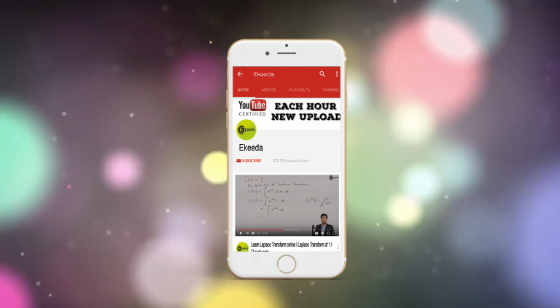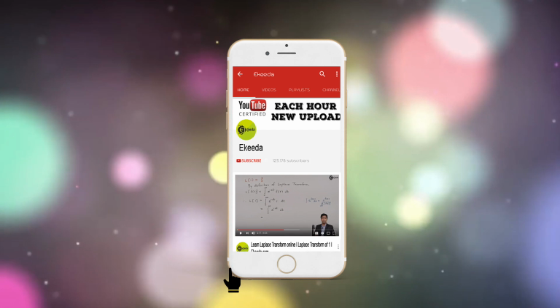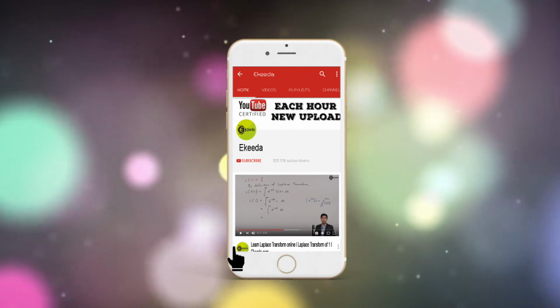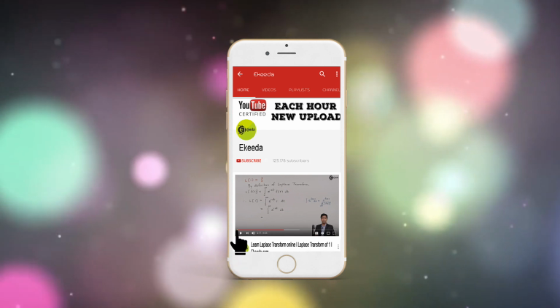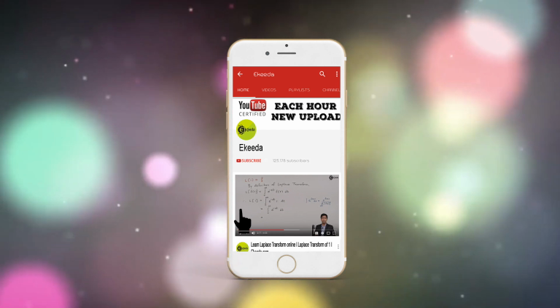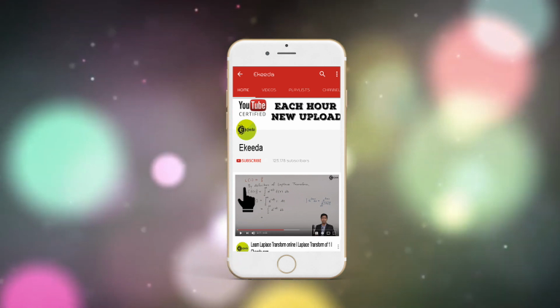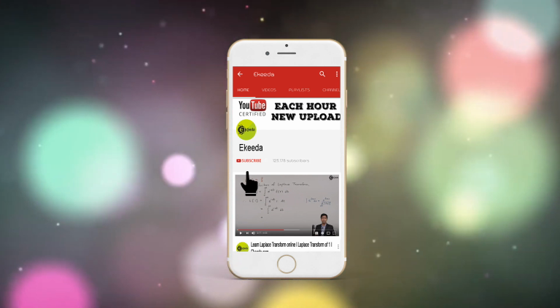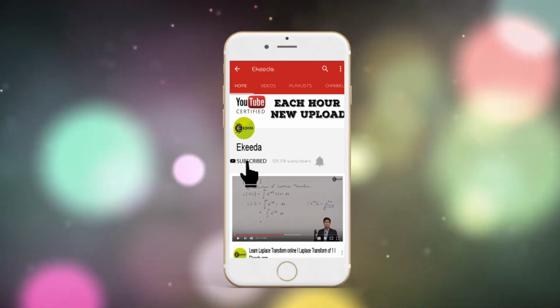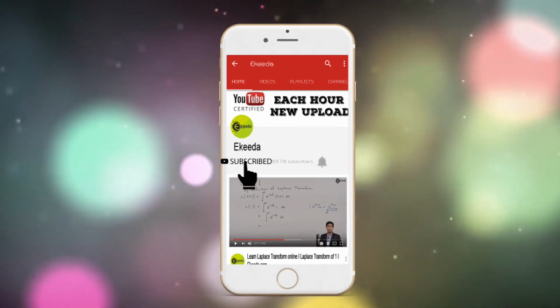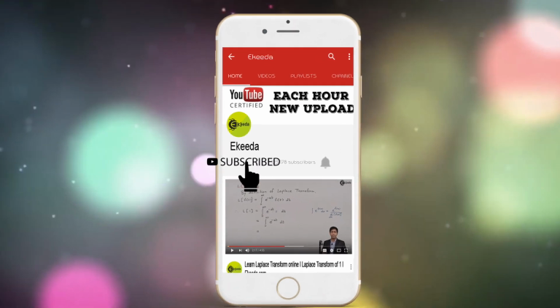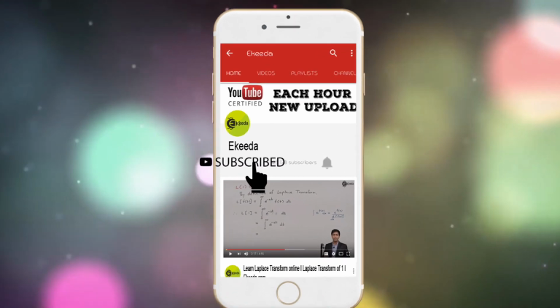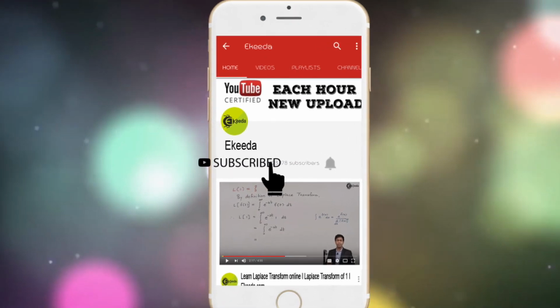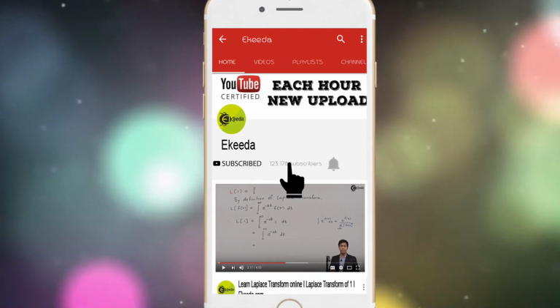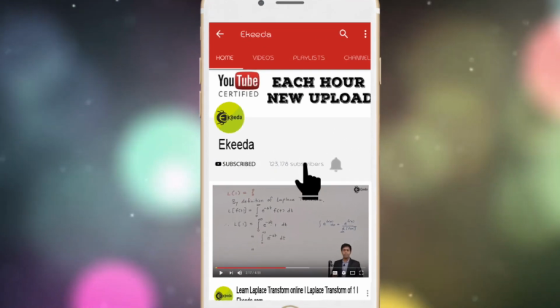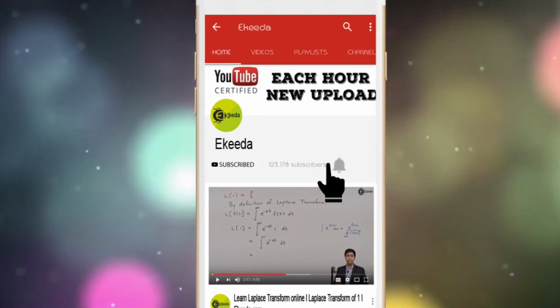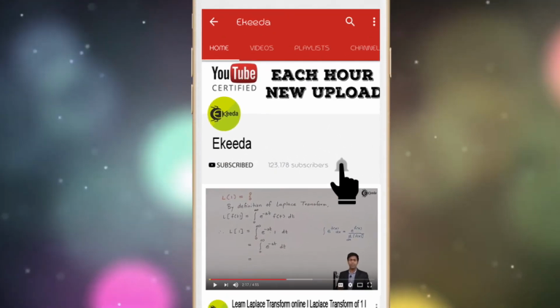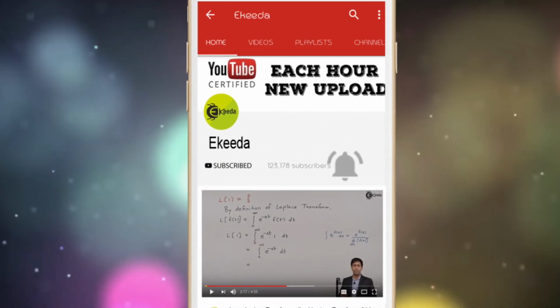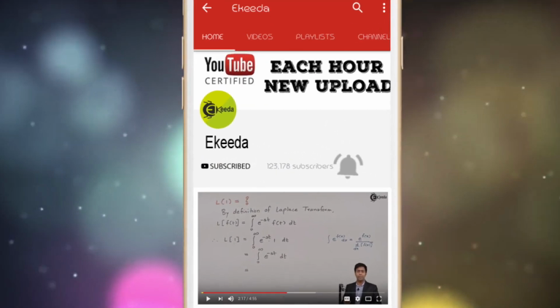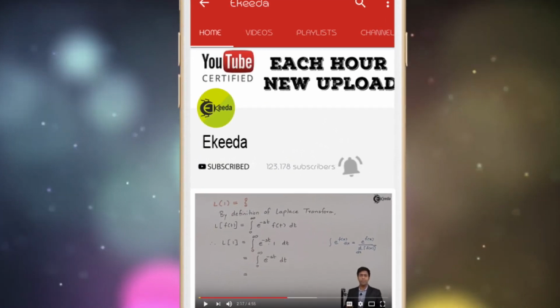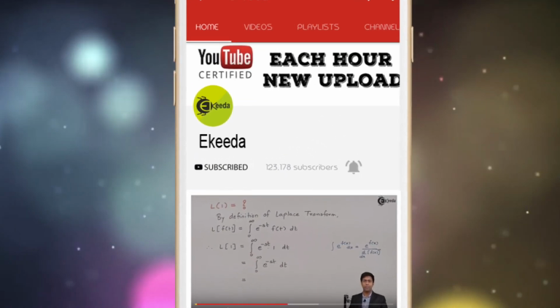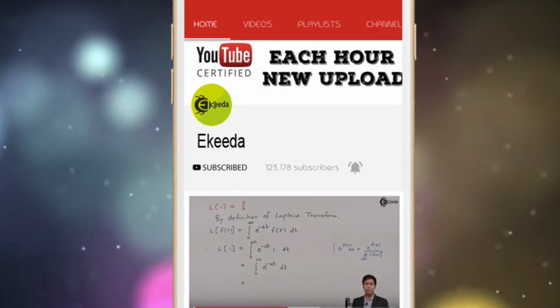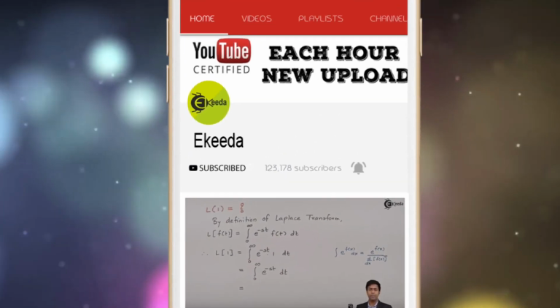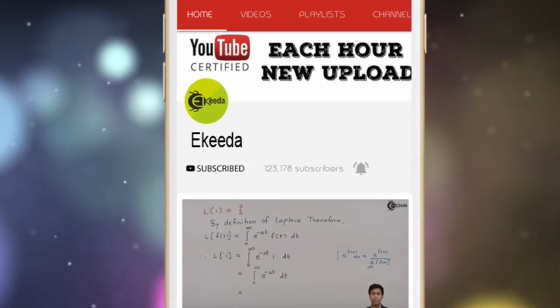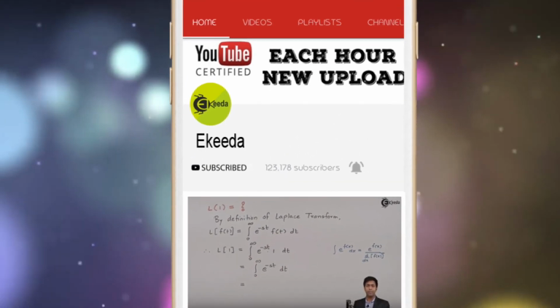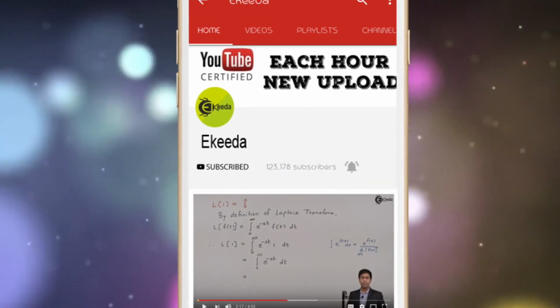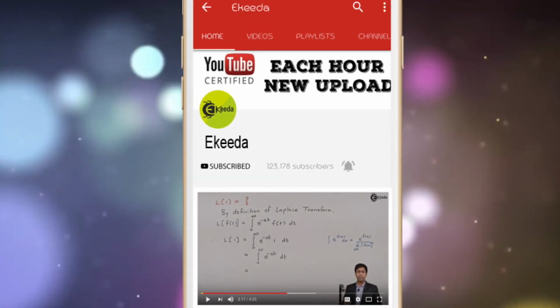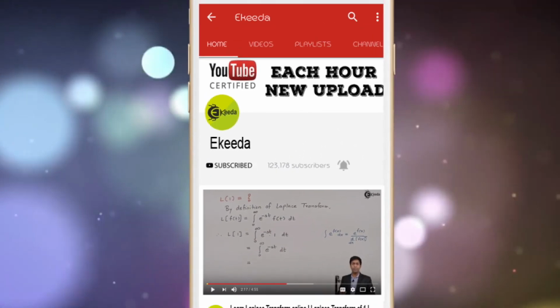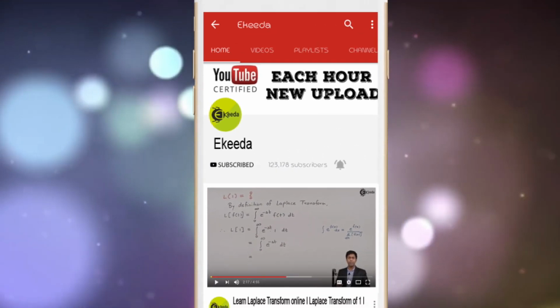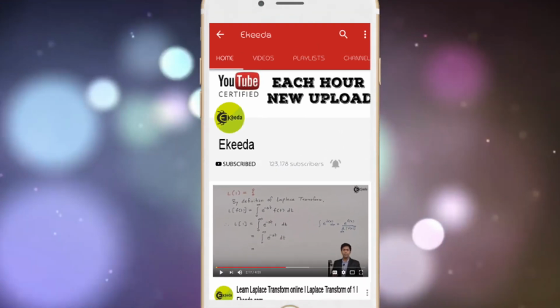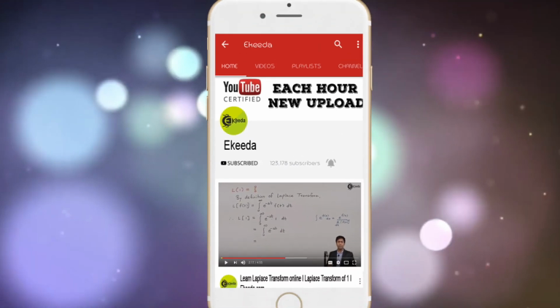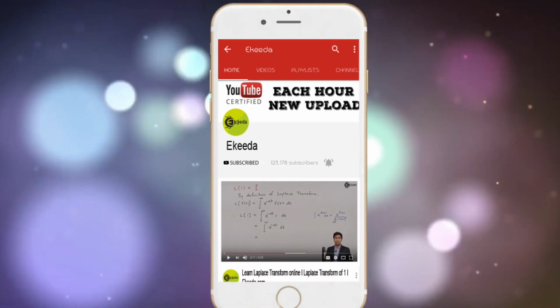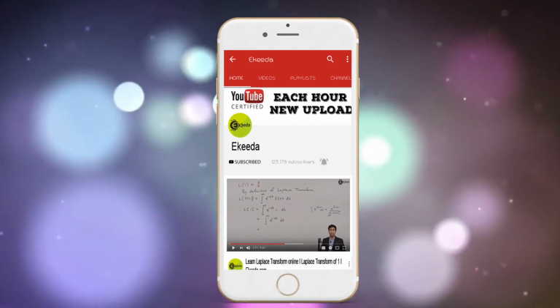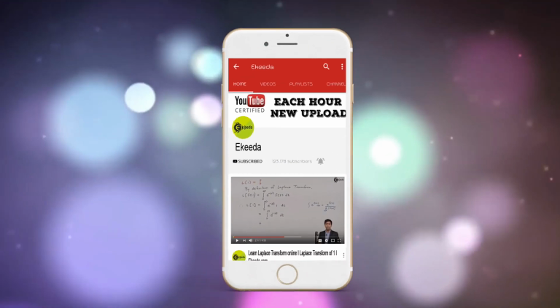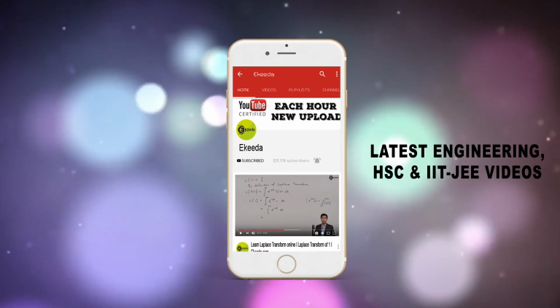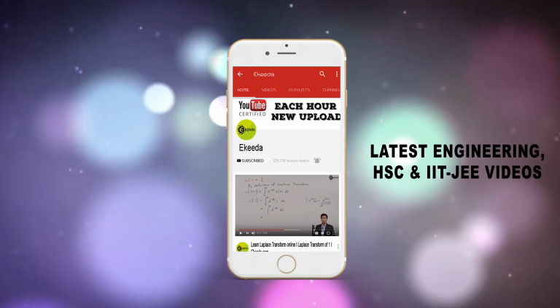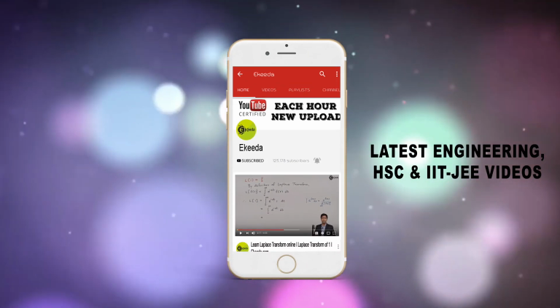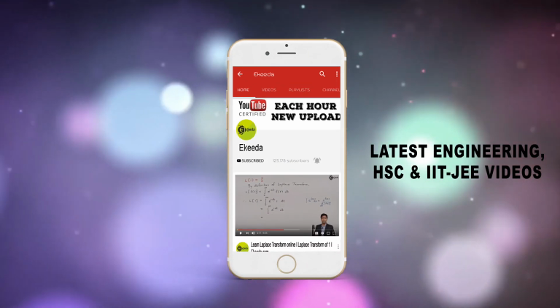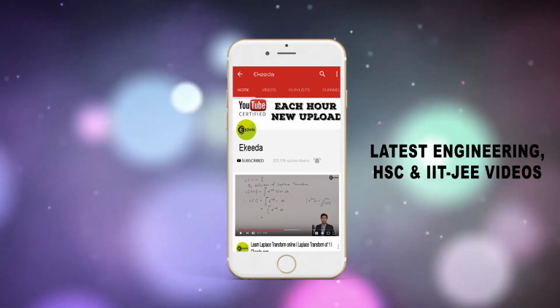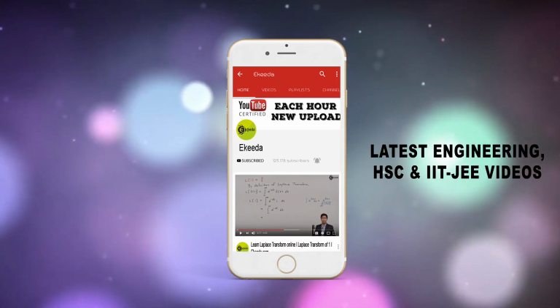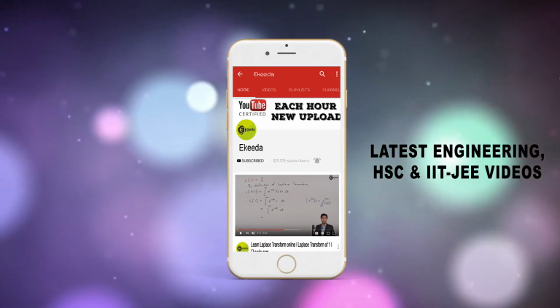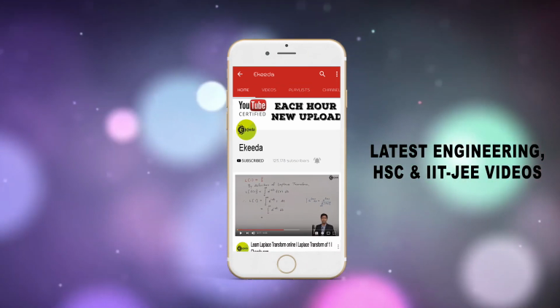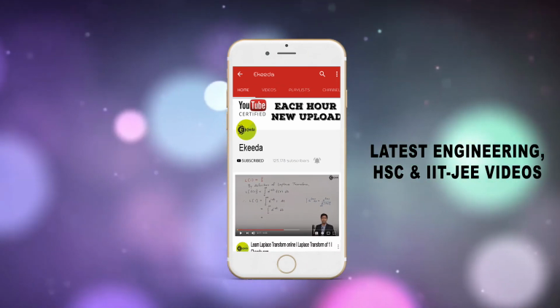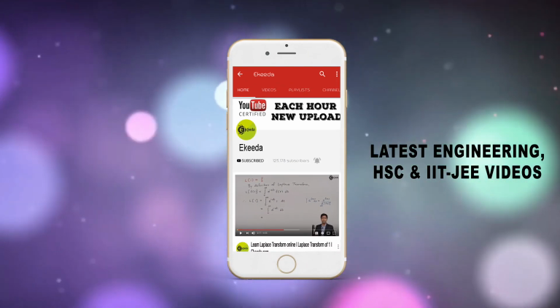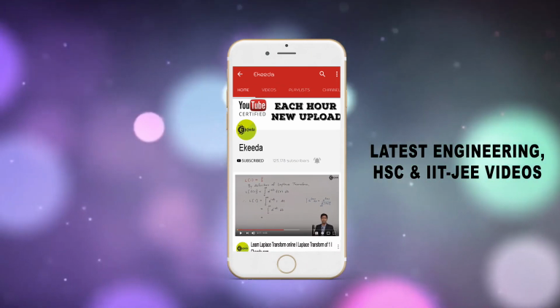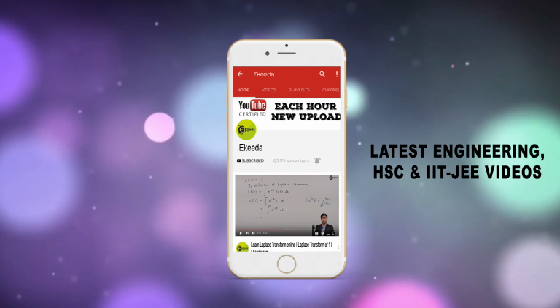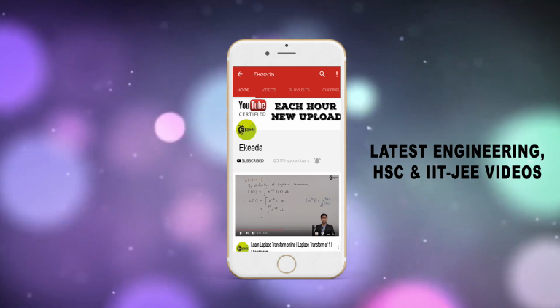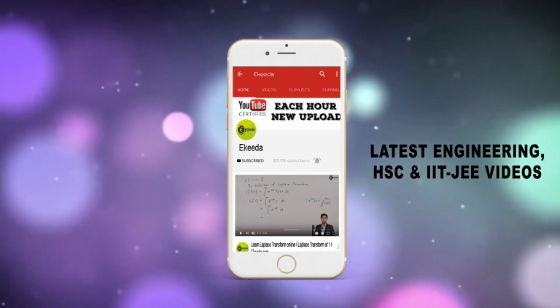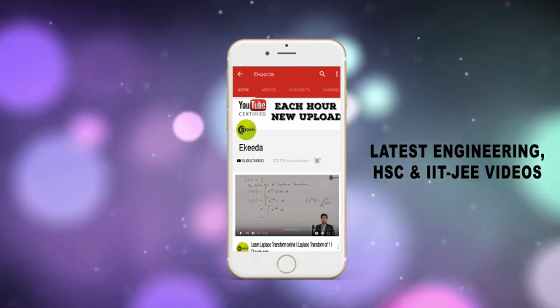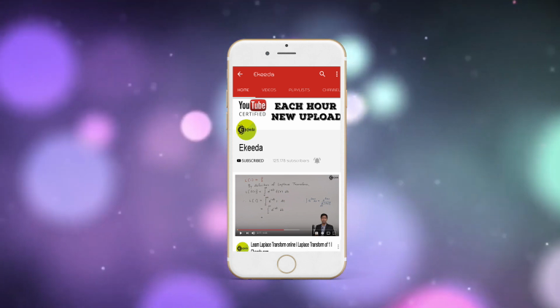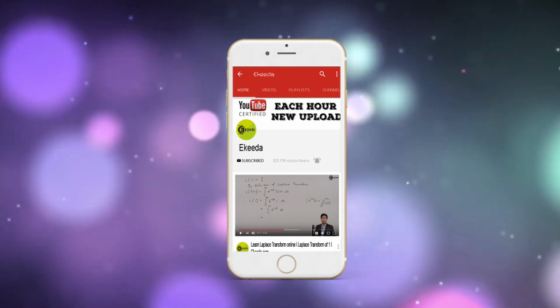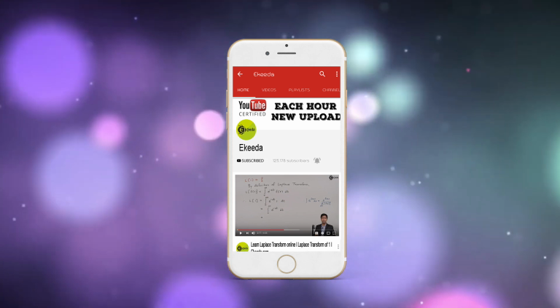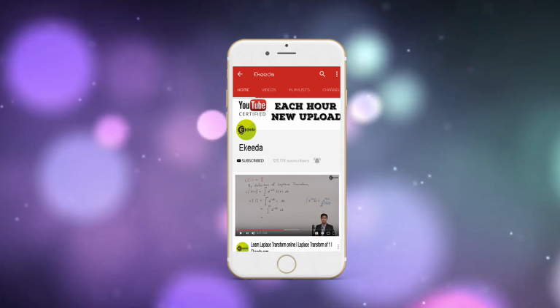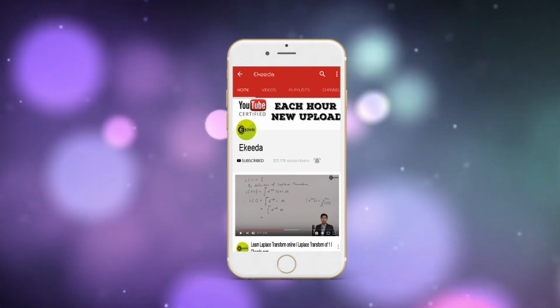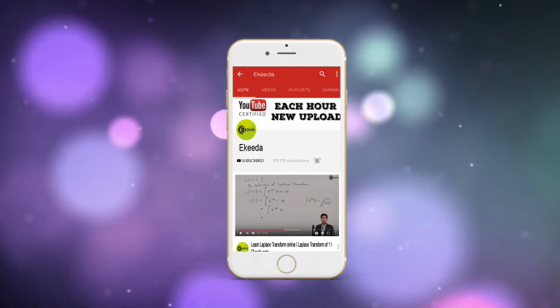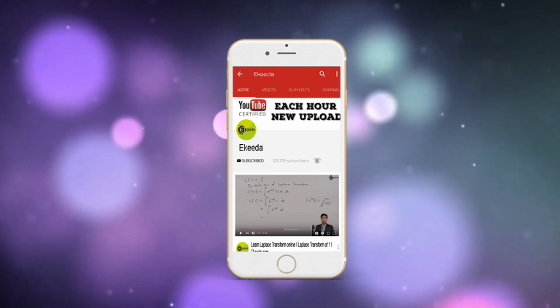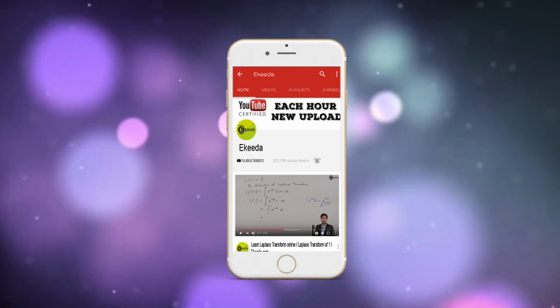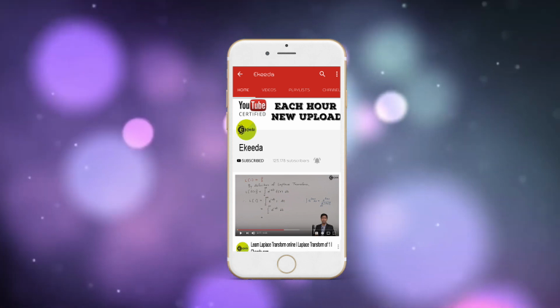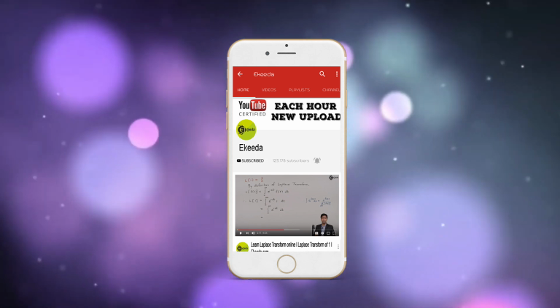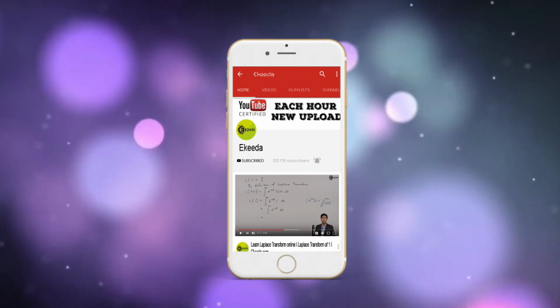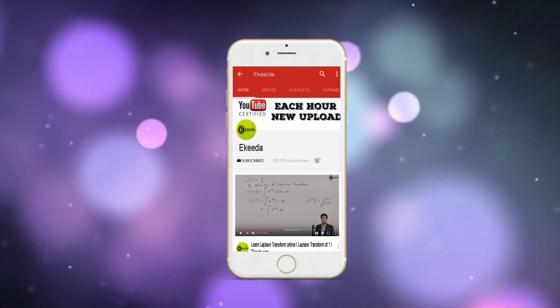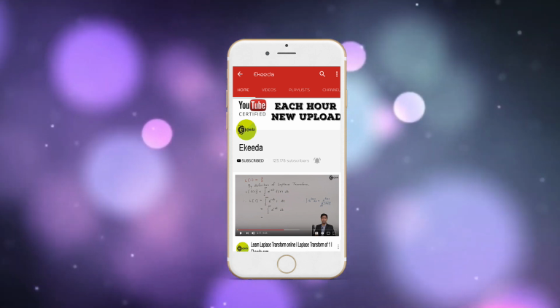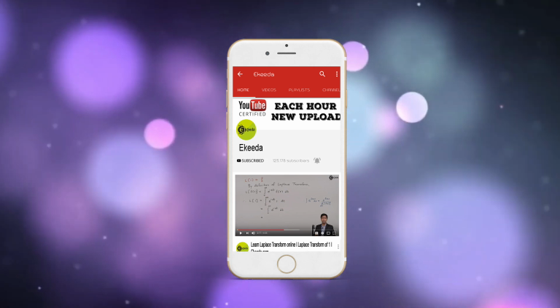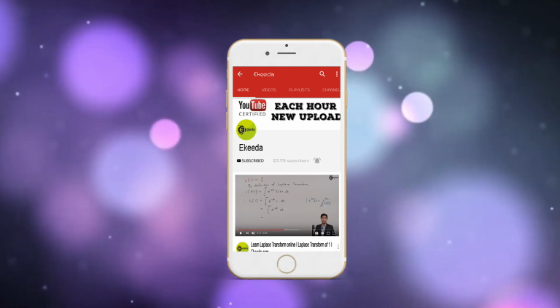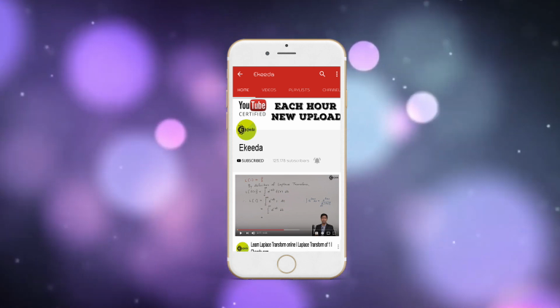Do subscribe to Ikeda channel and press the bell icon to get updates about latest engineering, HSE, and IIT JEE Main and Advanced videos.